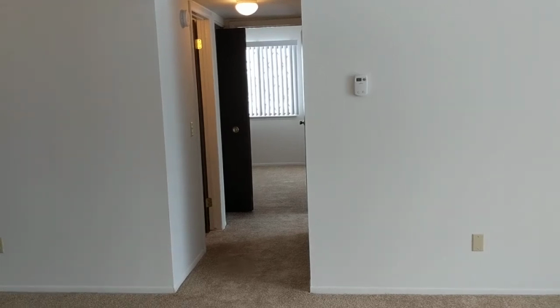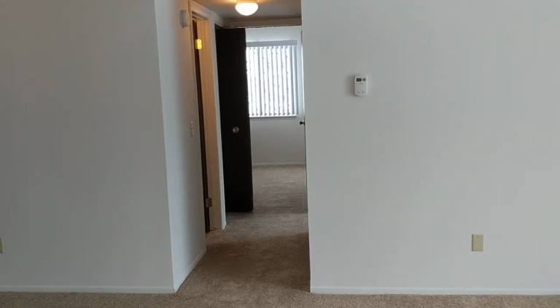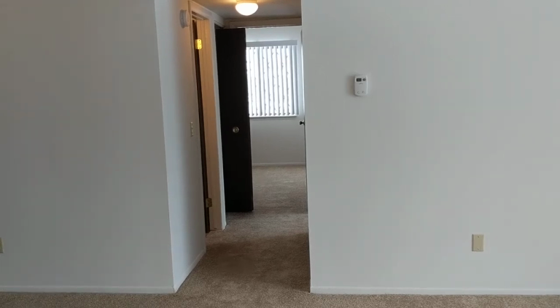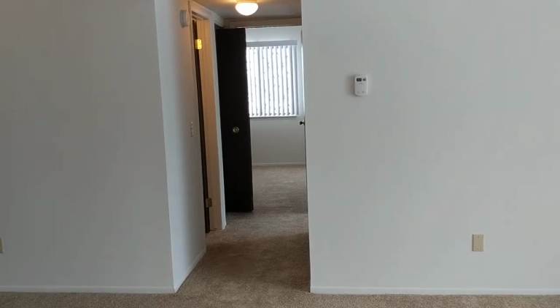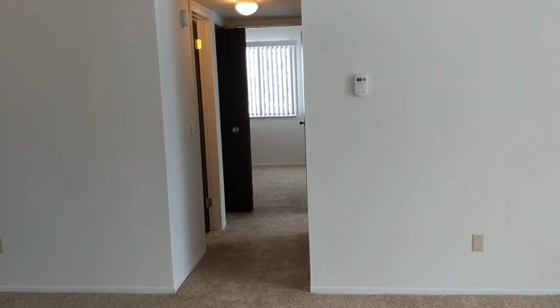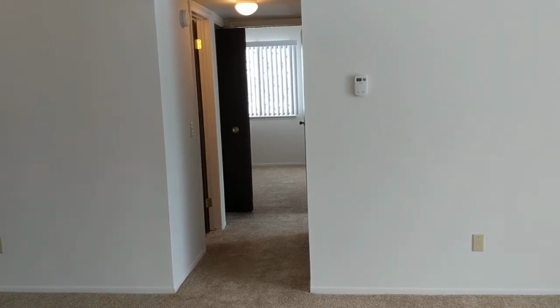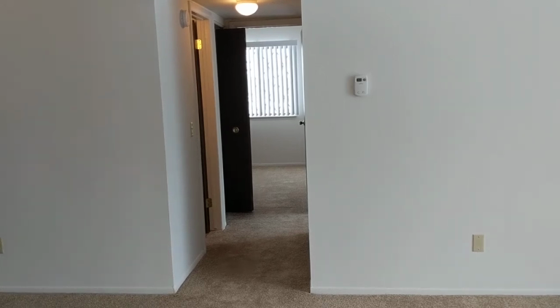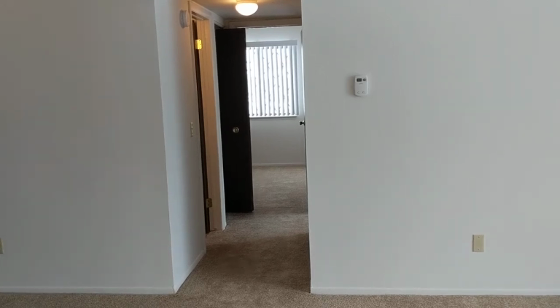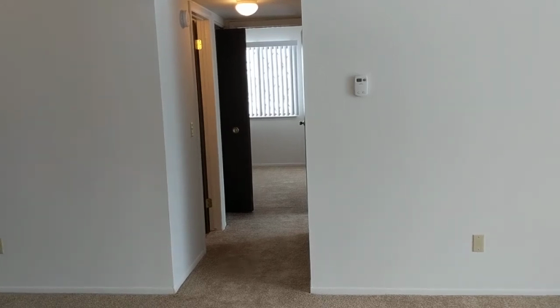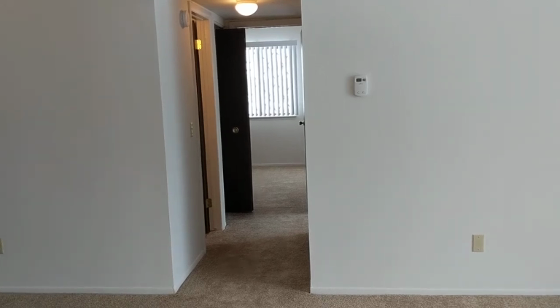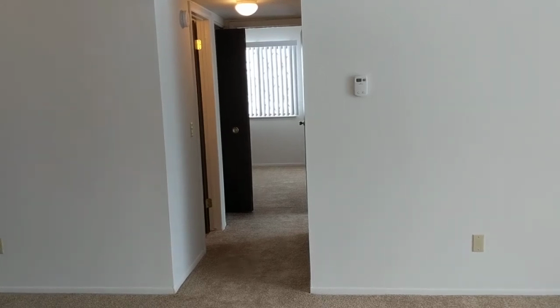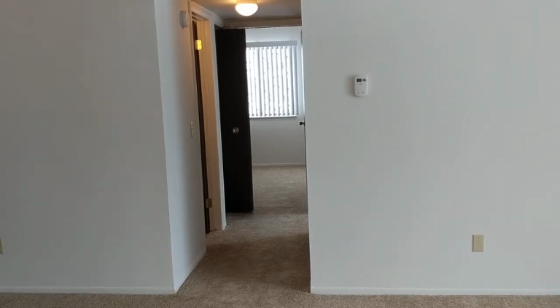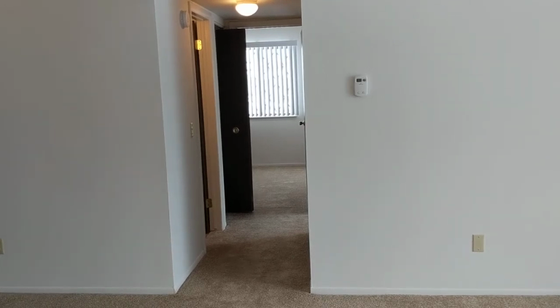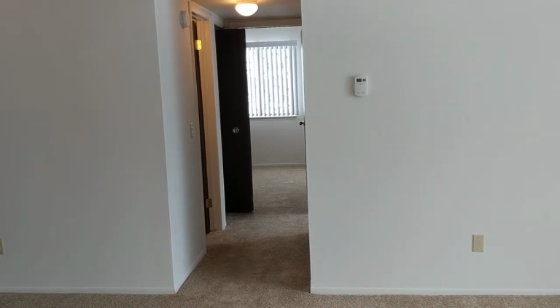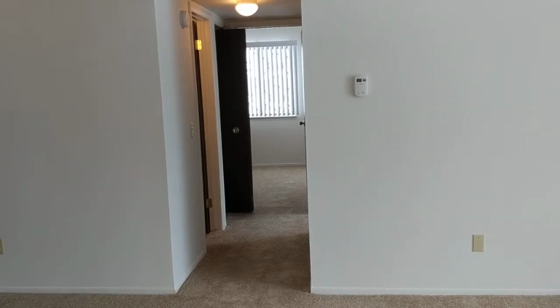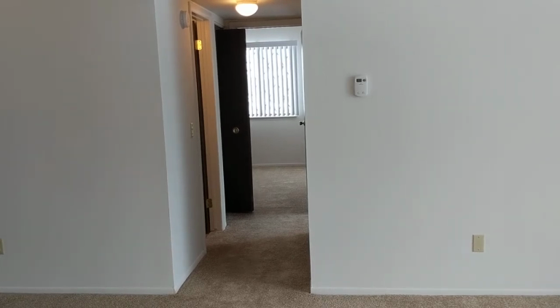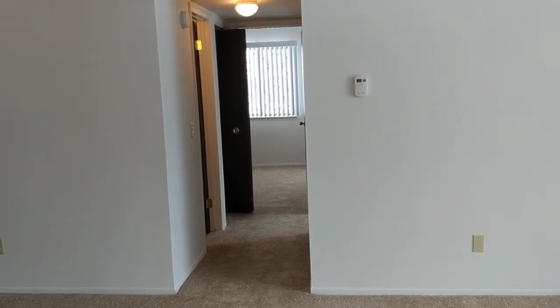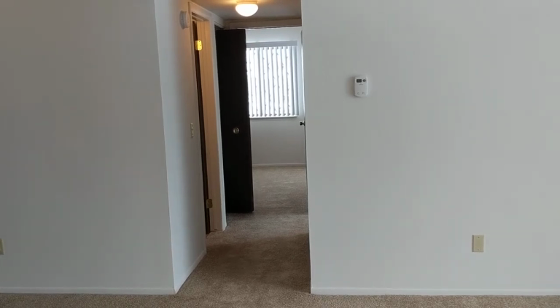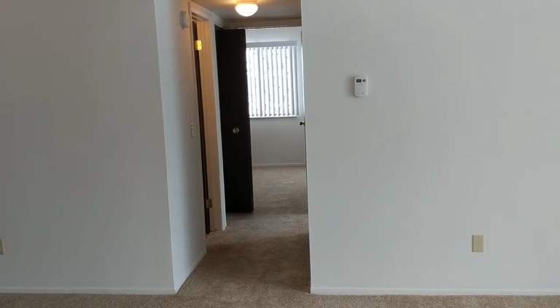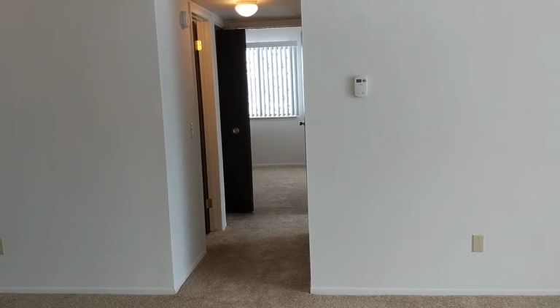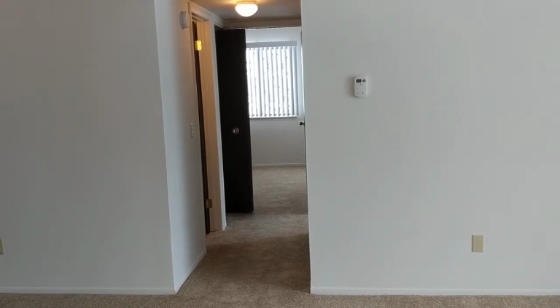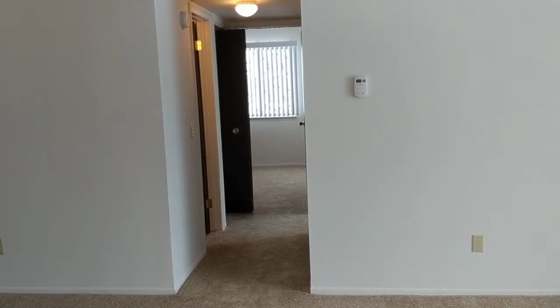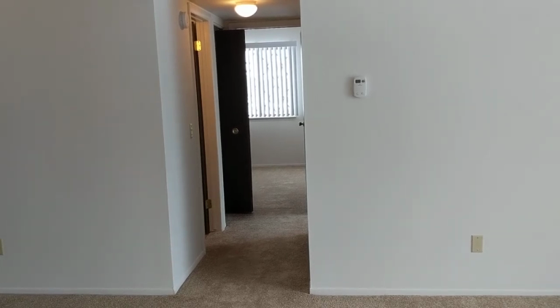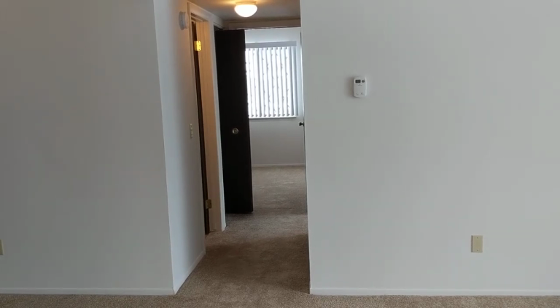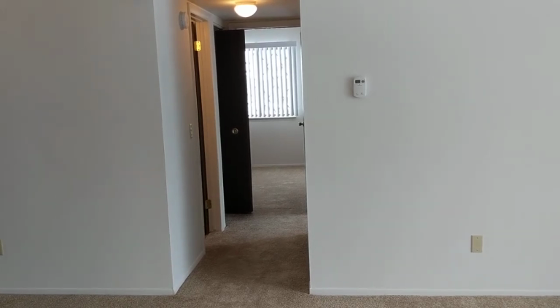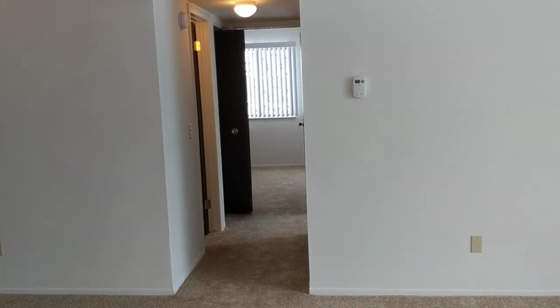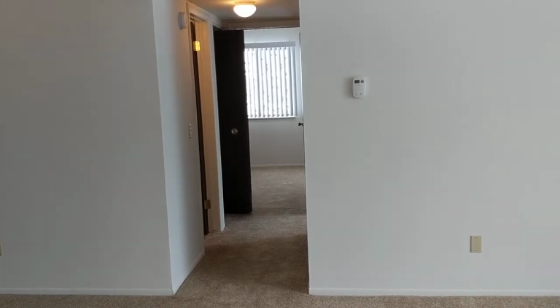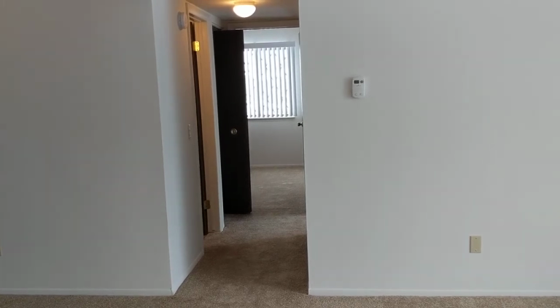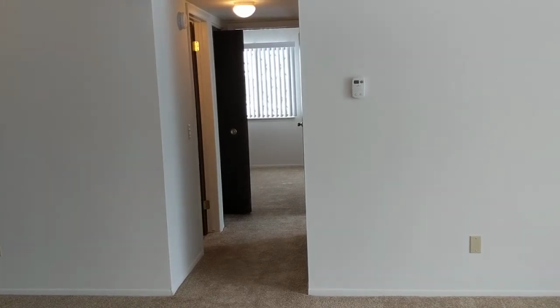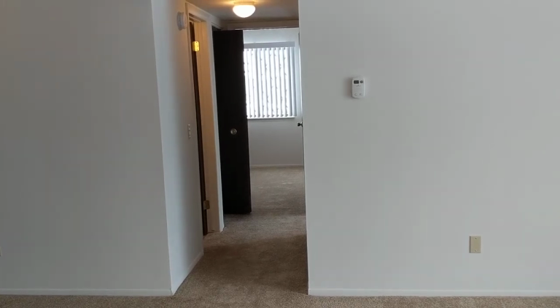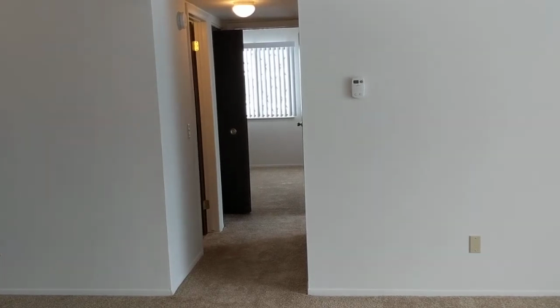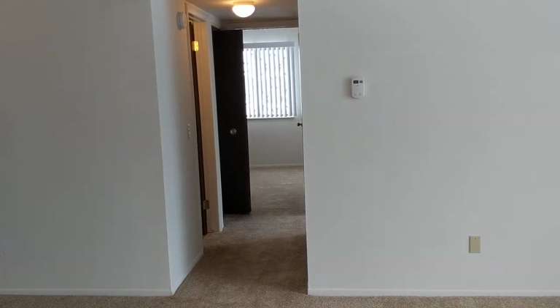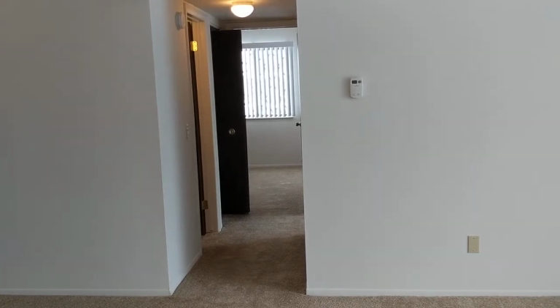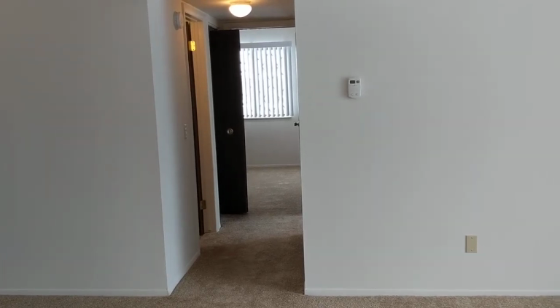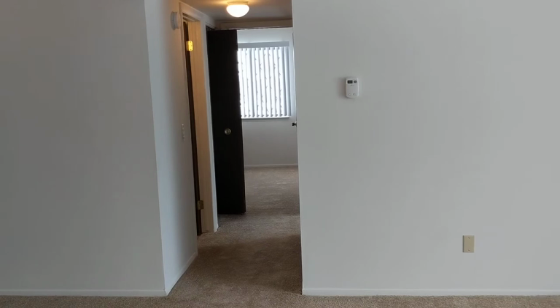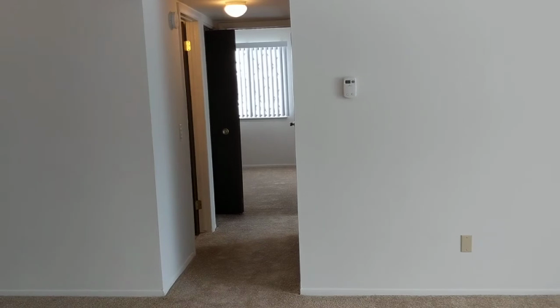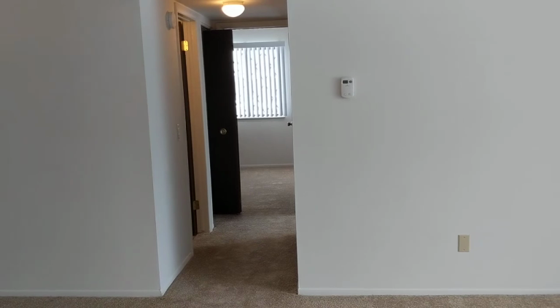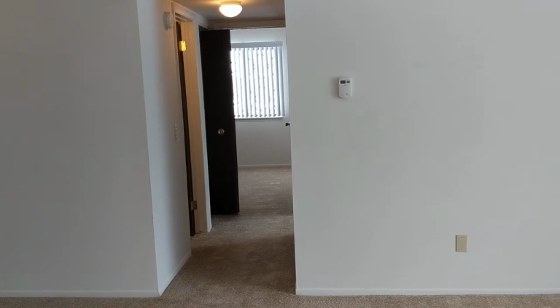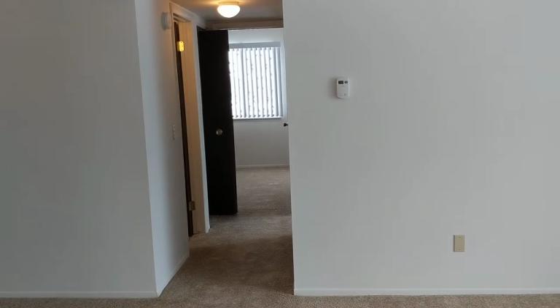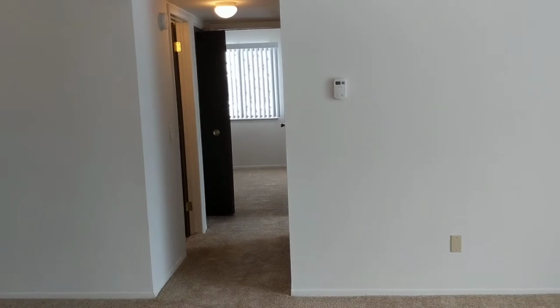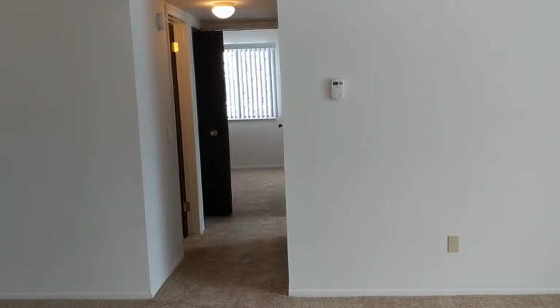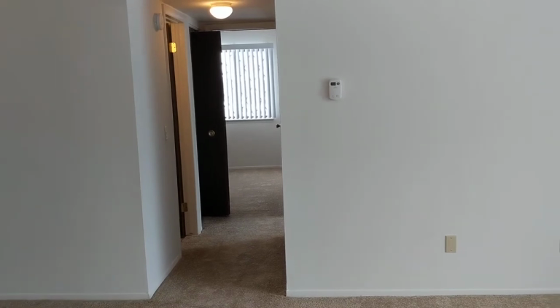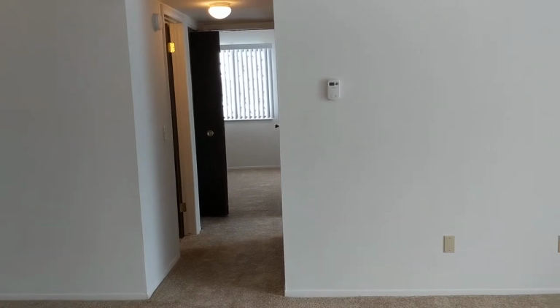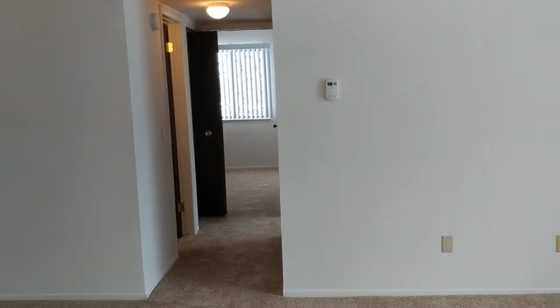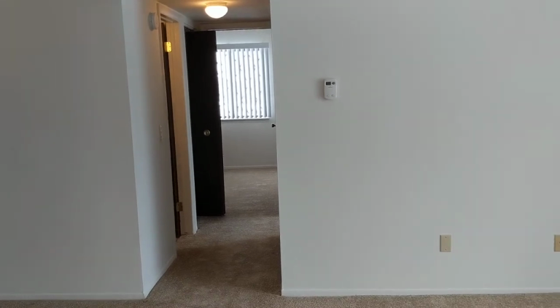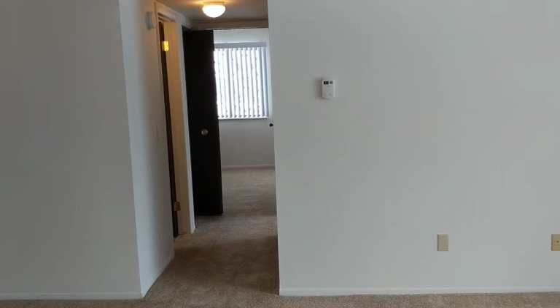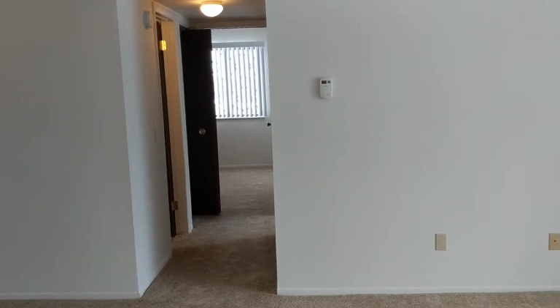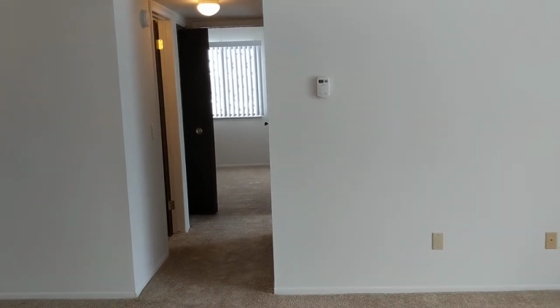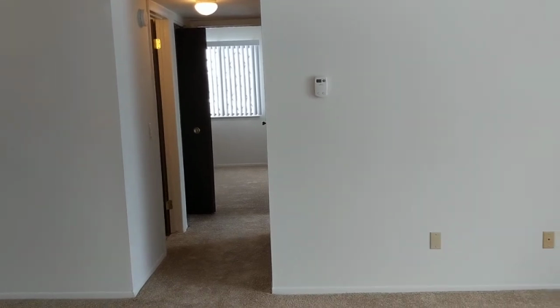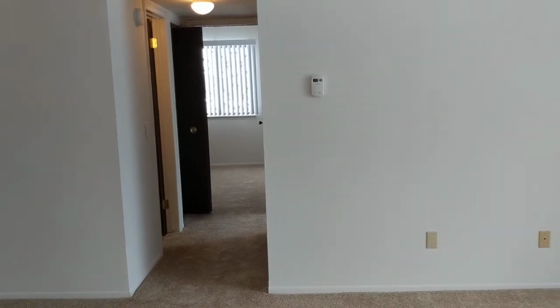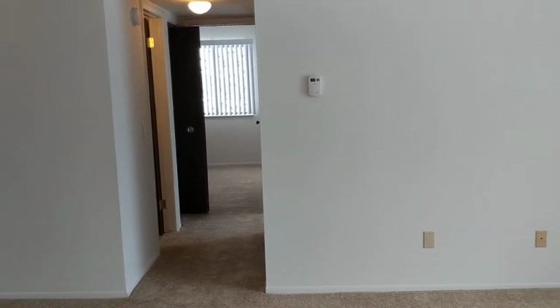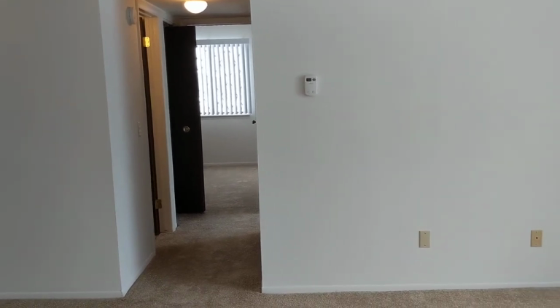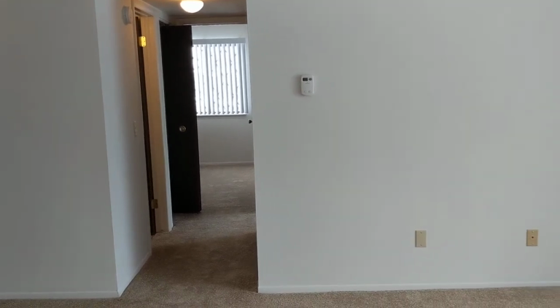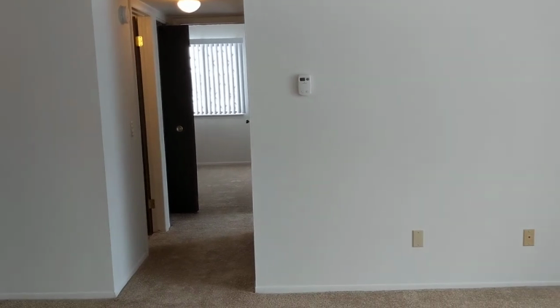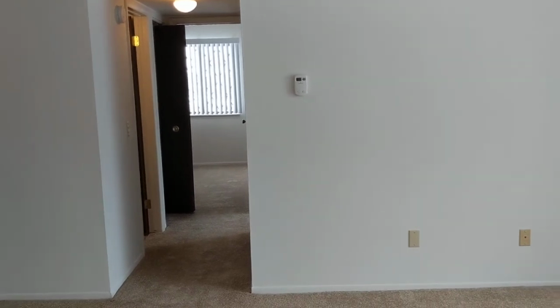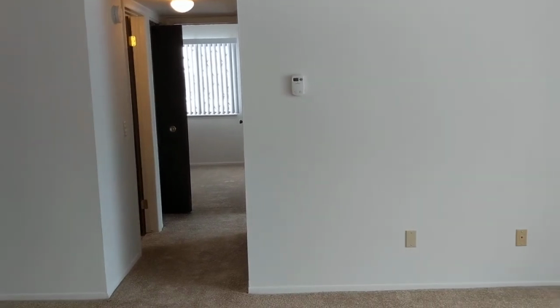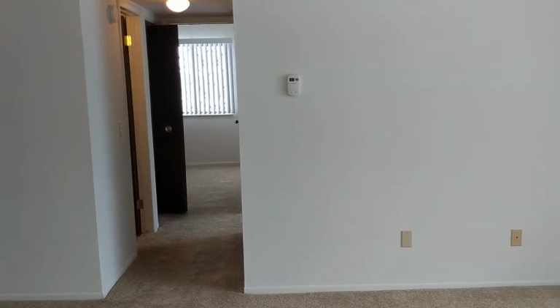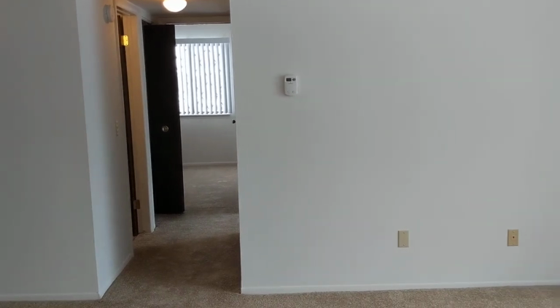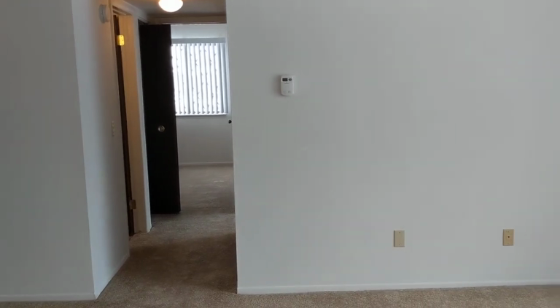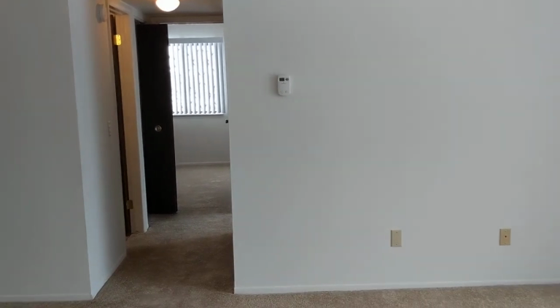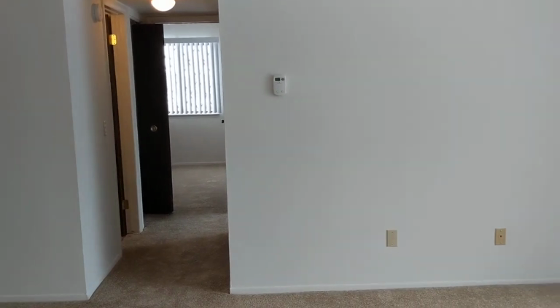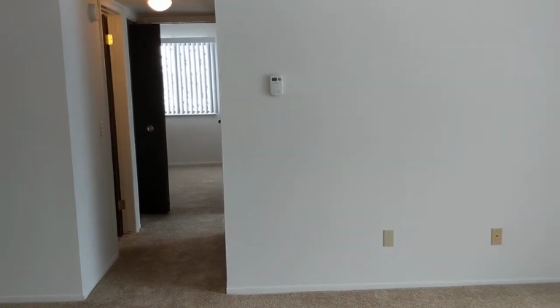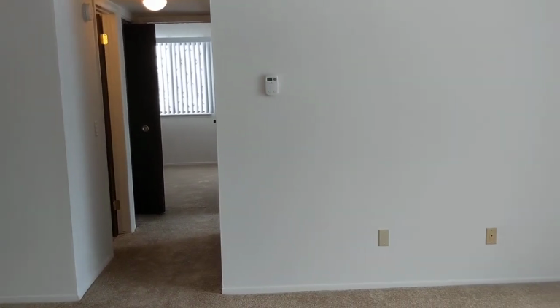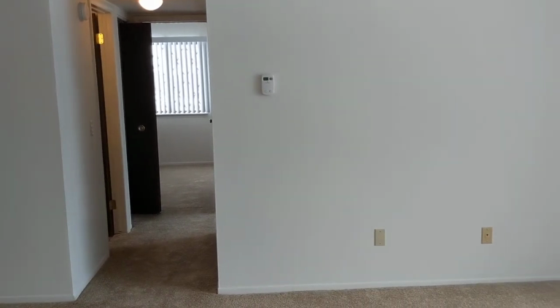Welcome home to Charter Oaks Apartments. Today we are going to look at a two-bedroom Acorn Chestnut Oak floor plan.